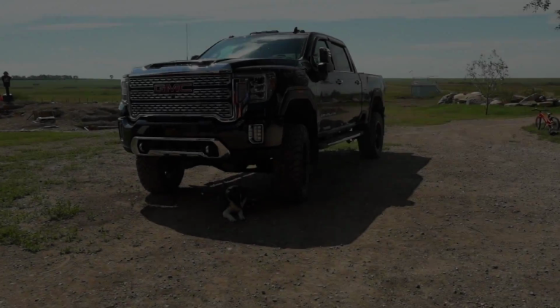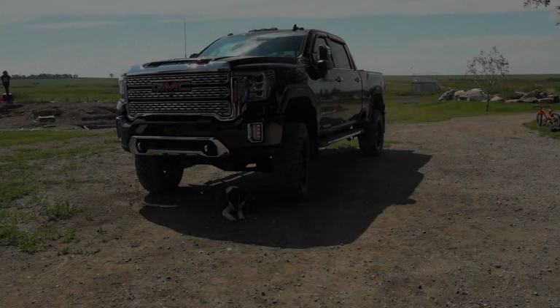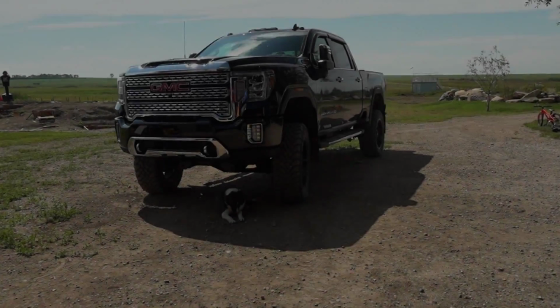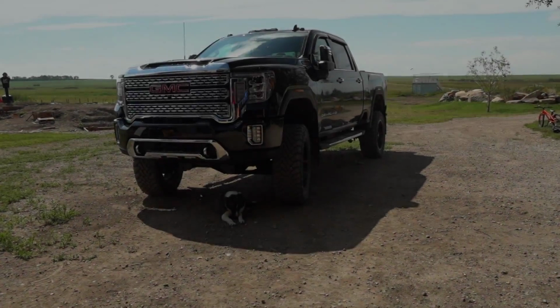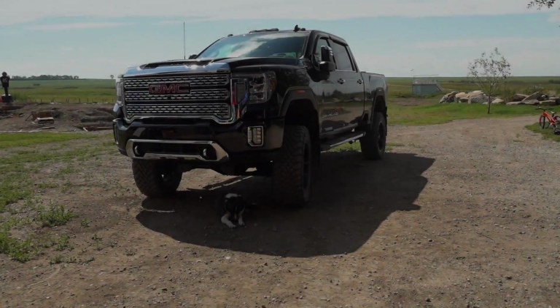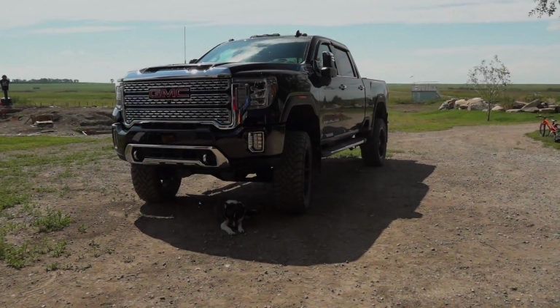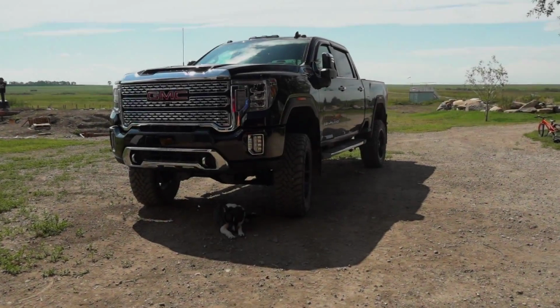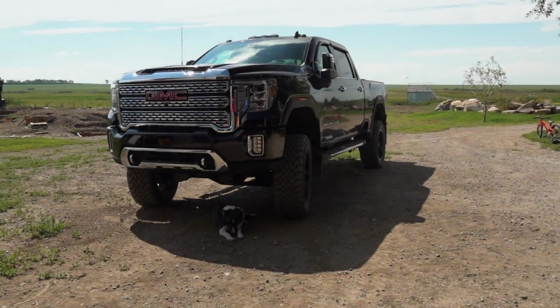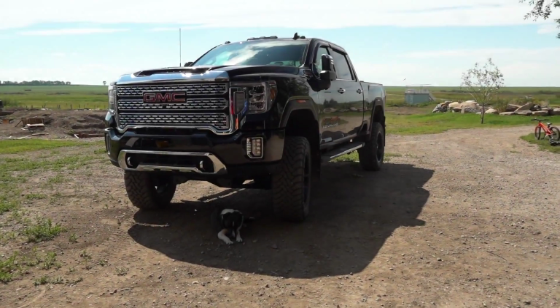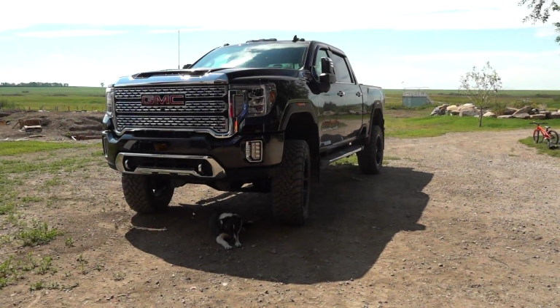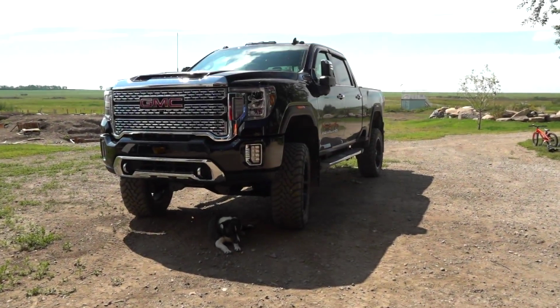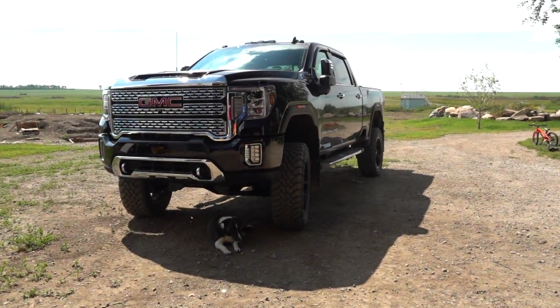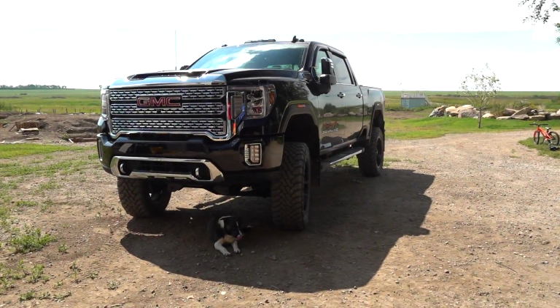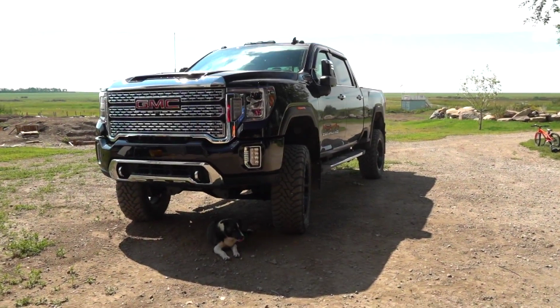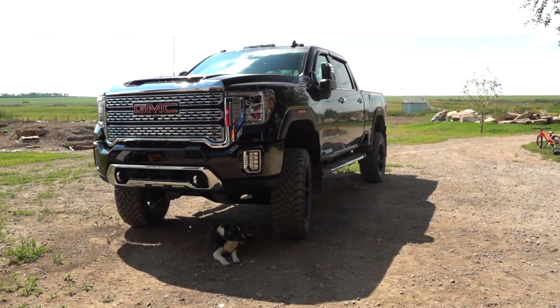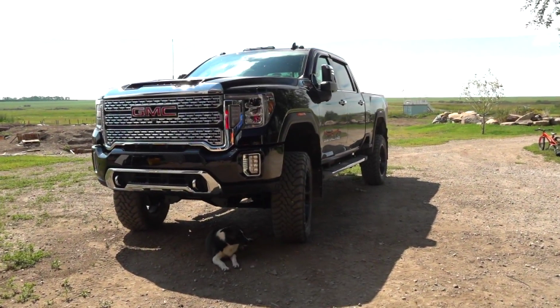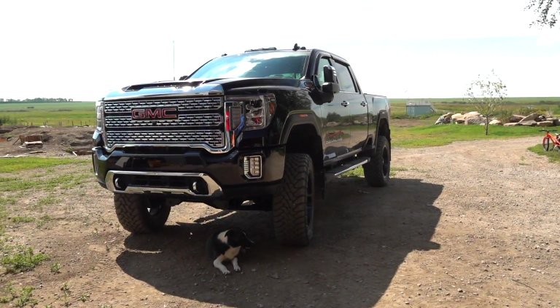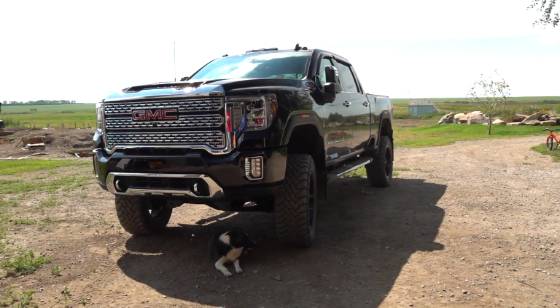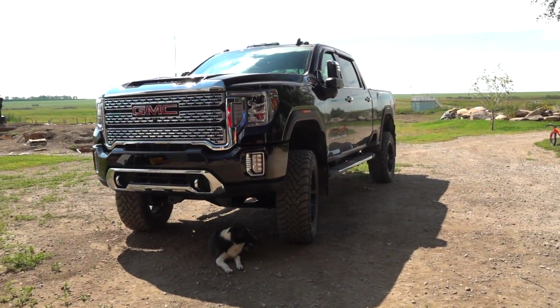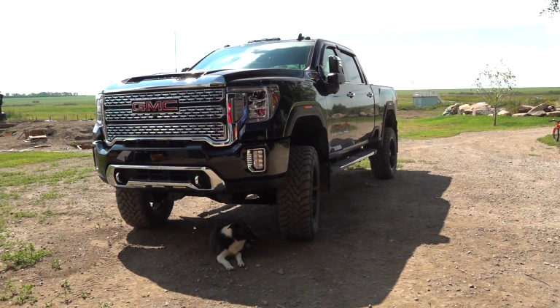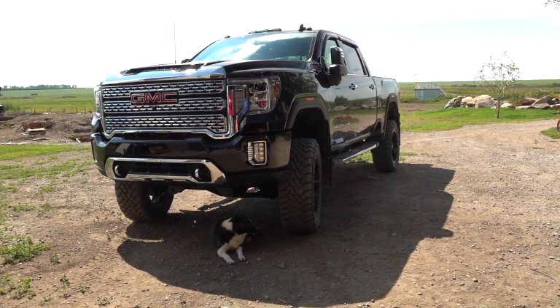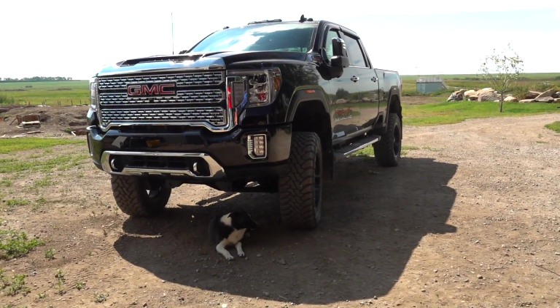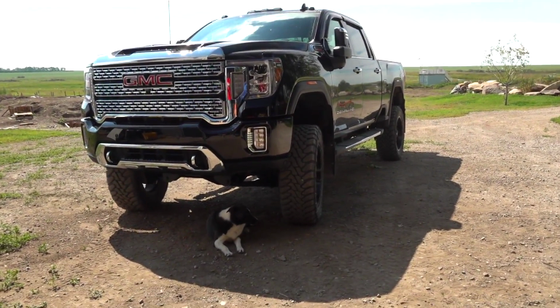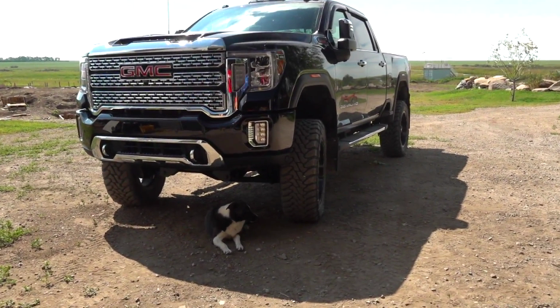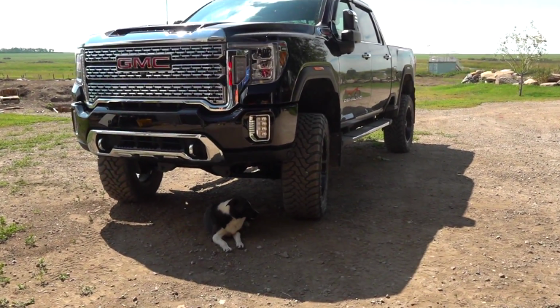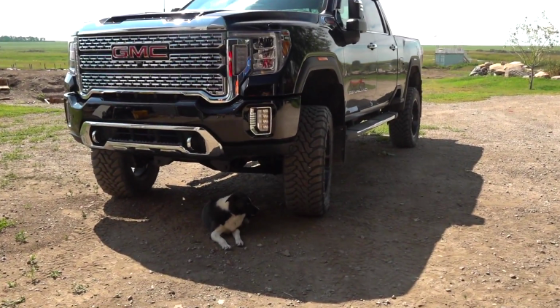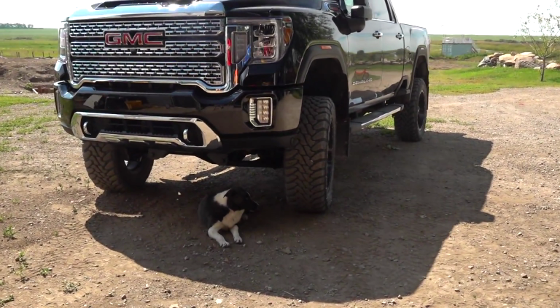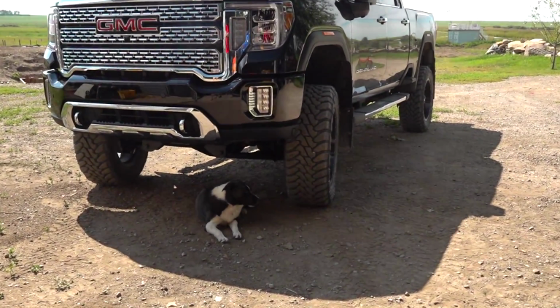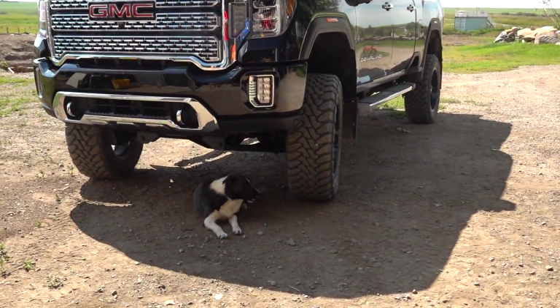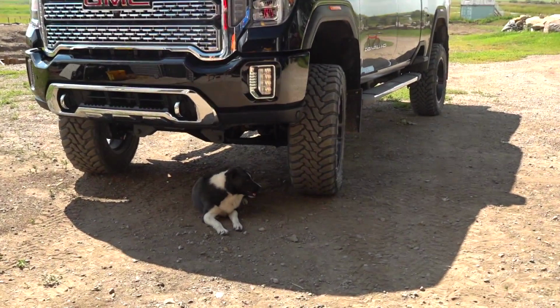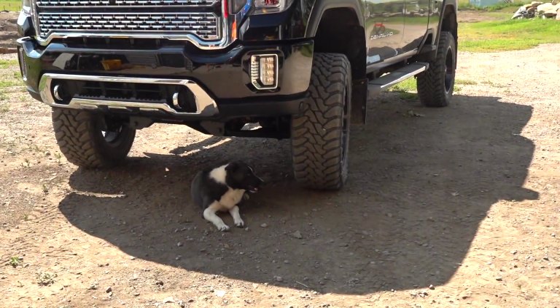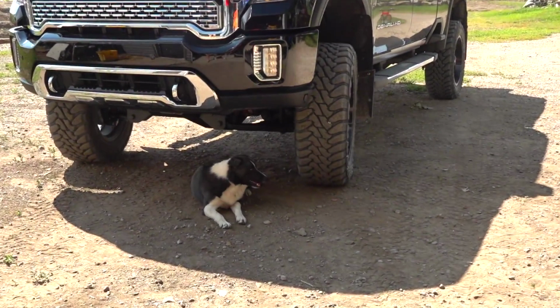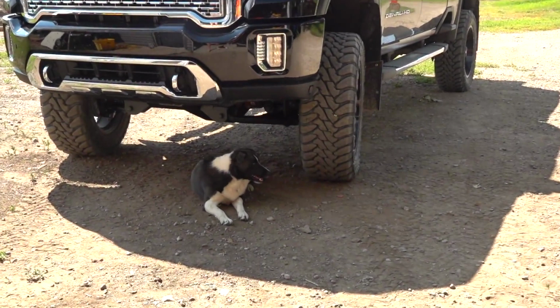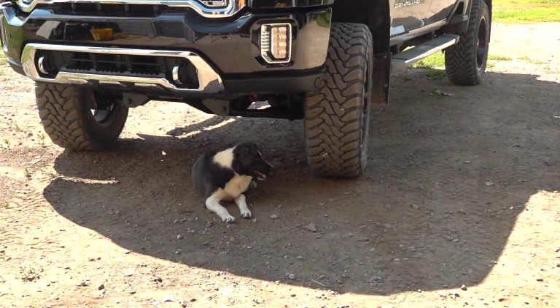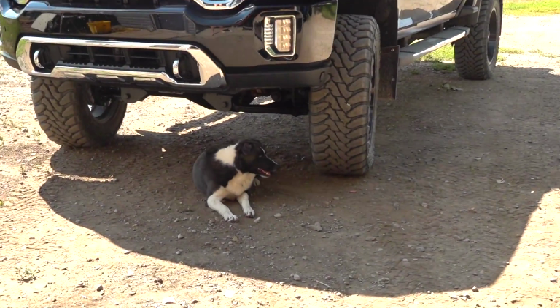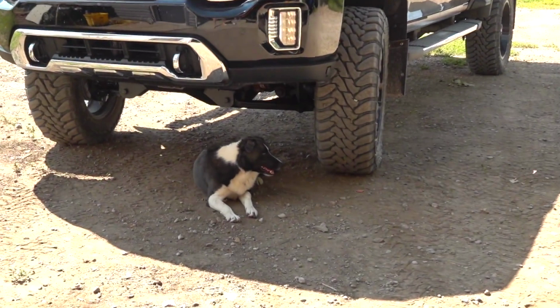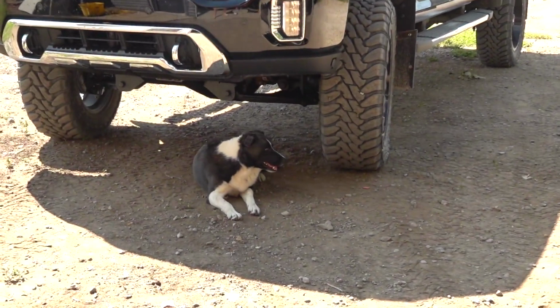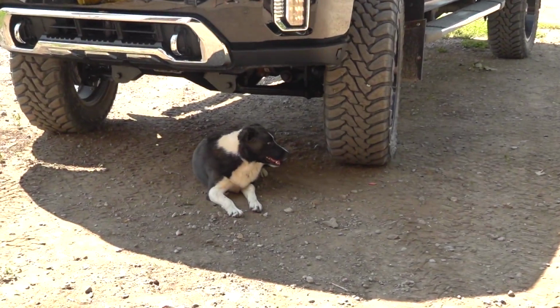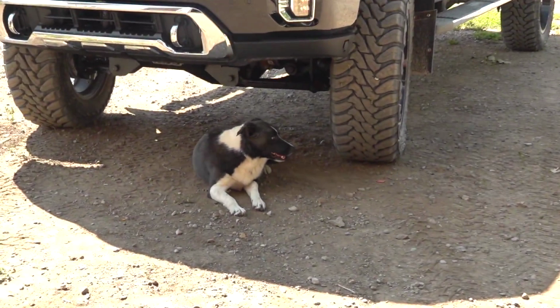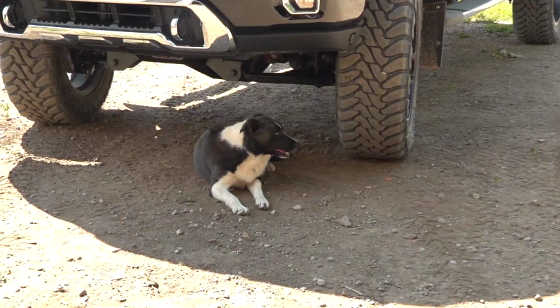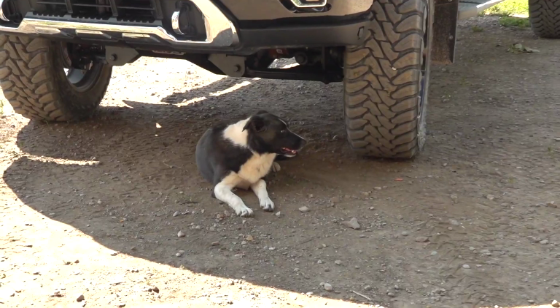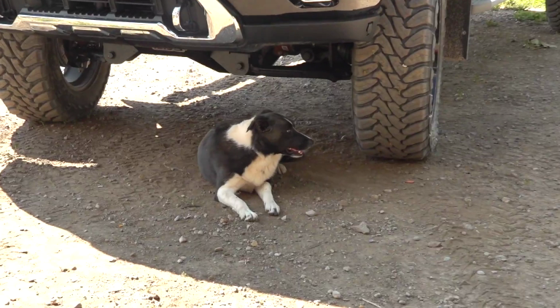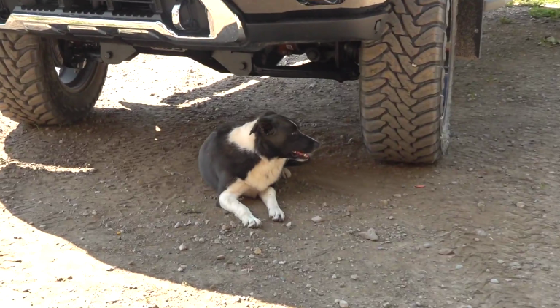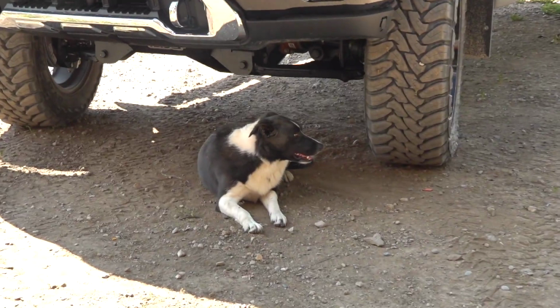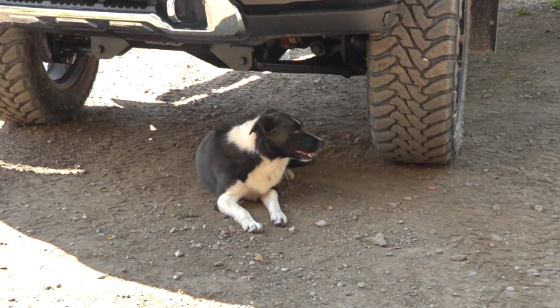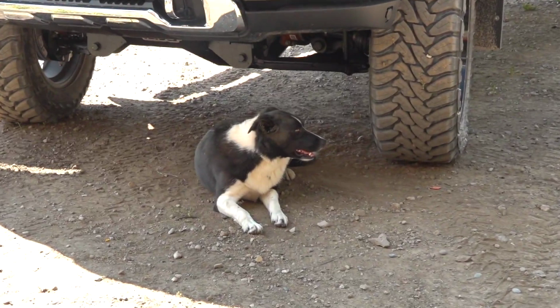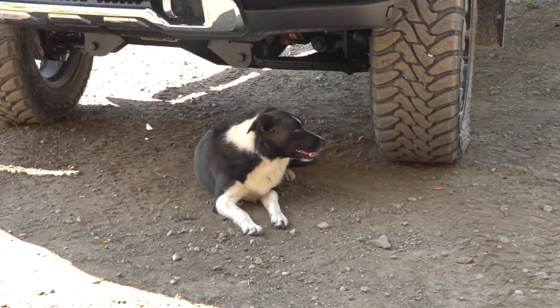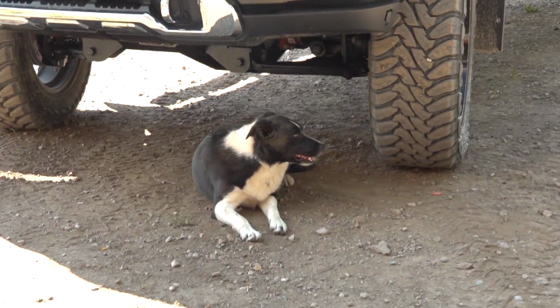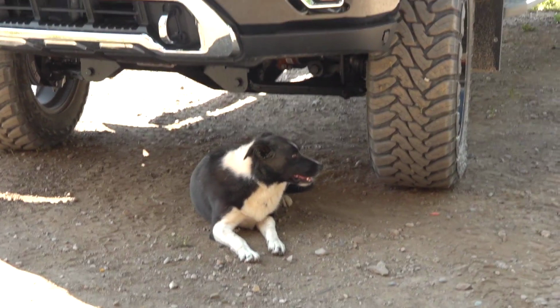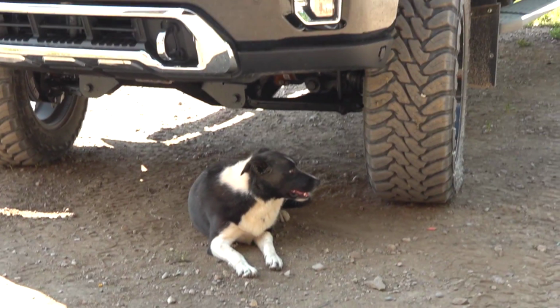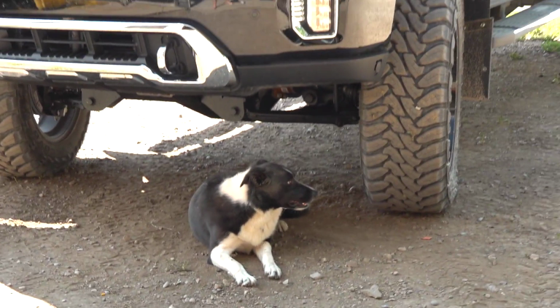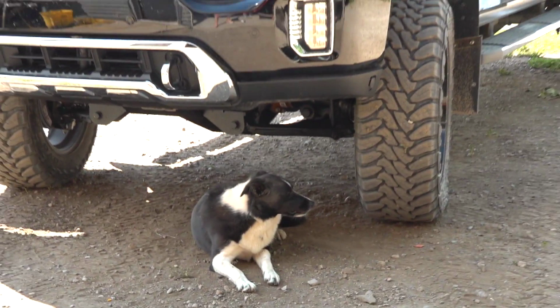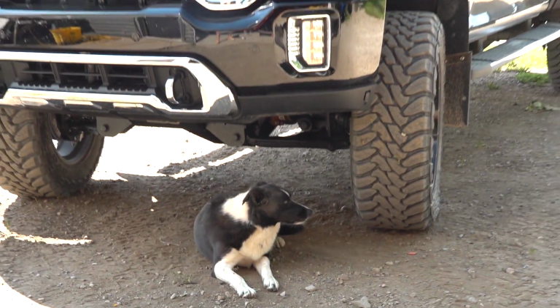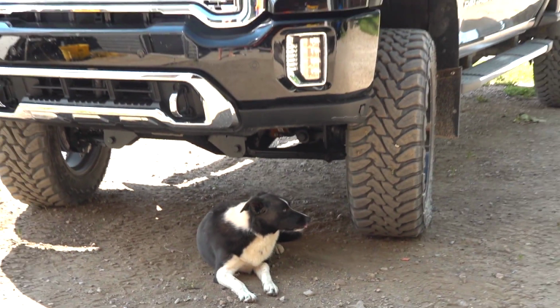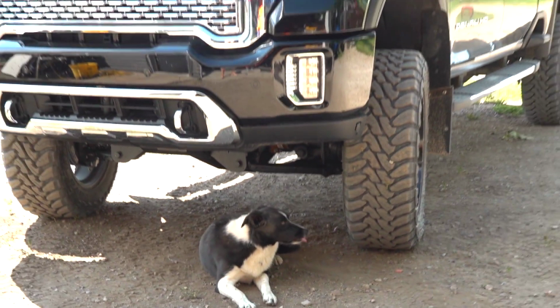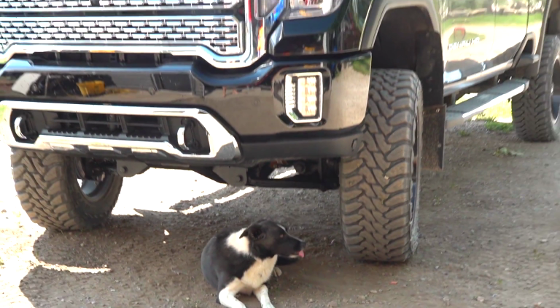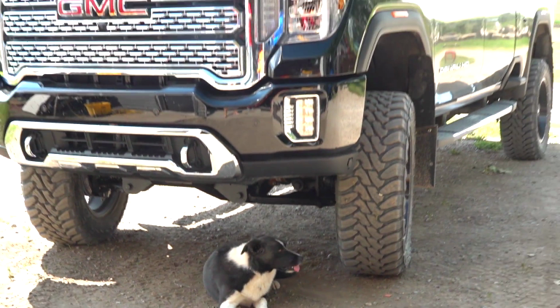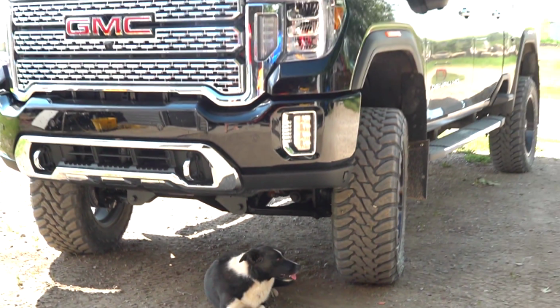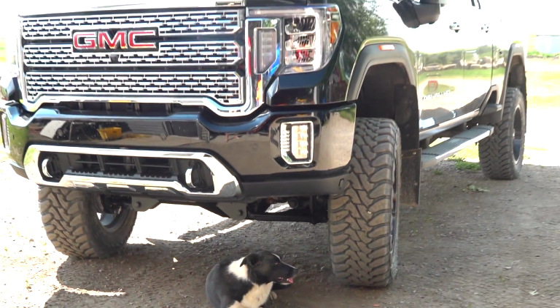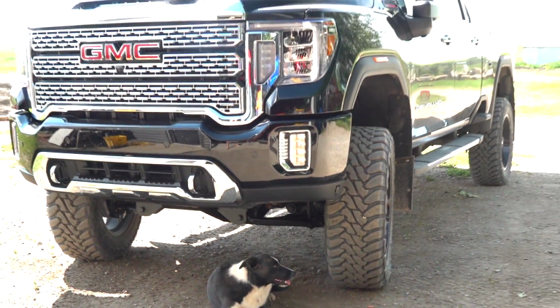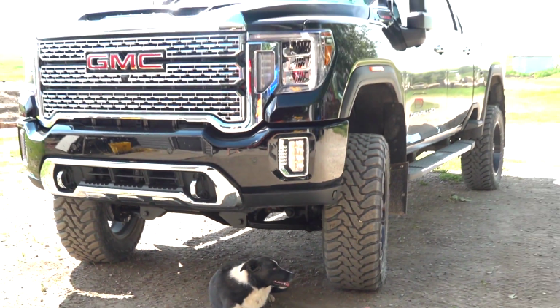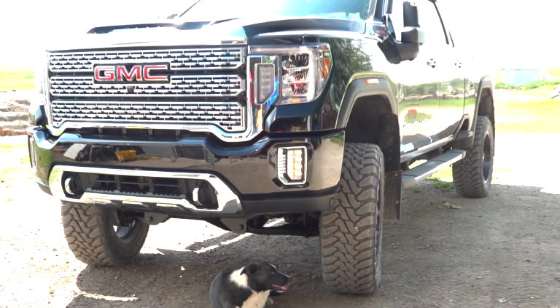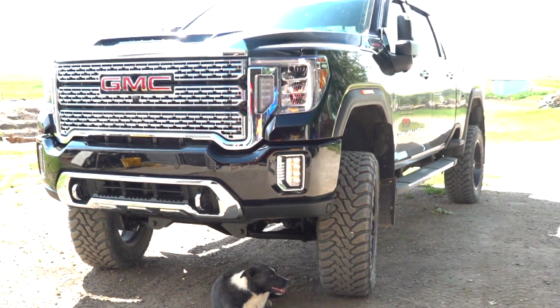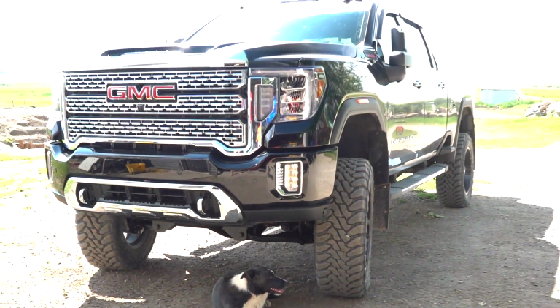Well, there it is, Jem. Yep, there it is. And our puppy, Raven. They match. They do match. We like to coordinate here.